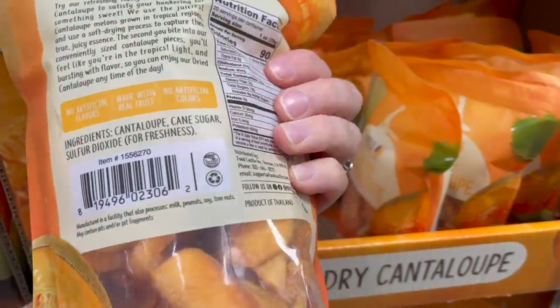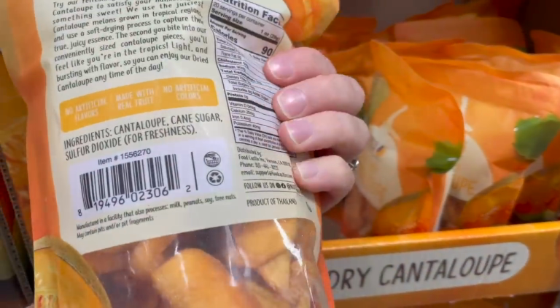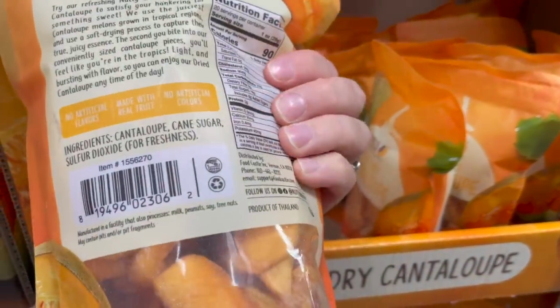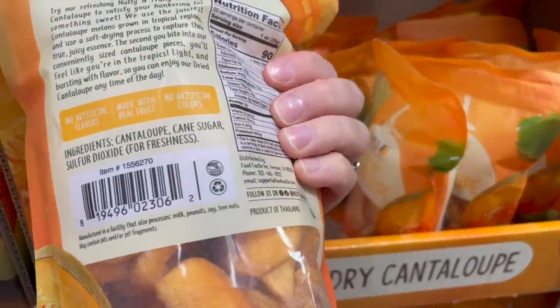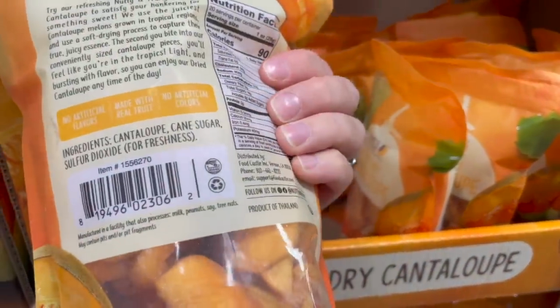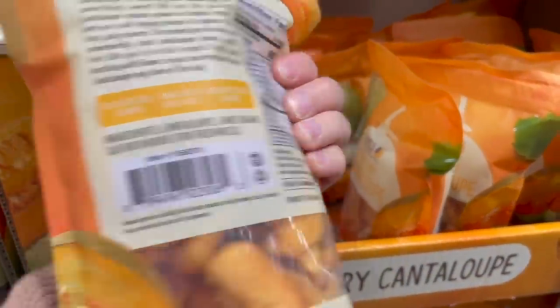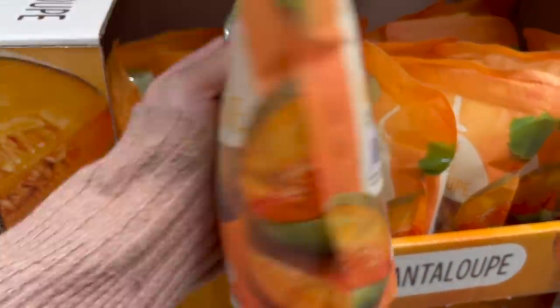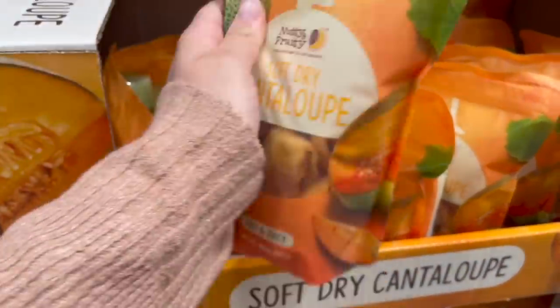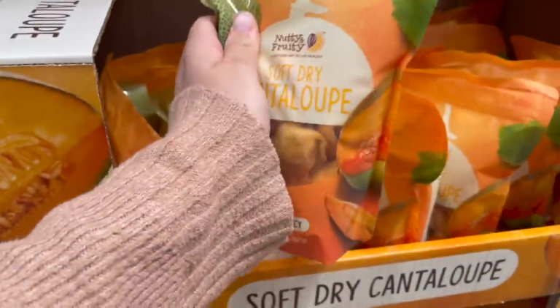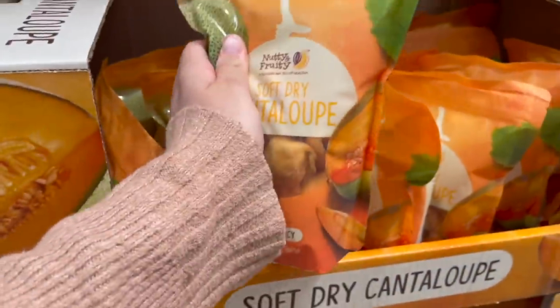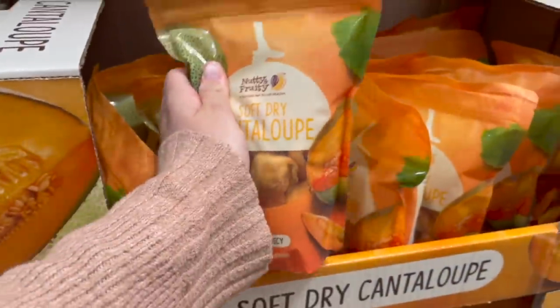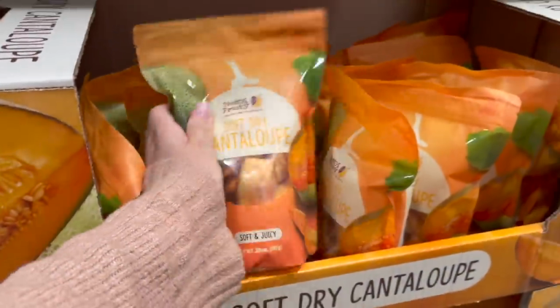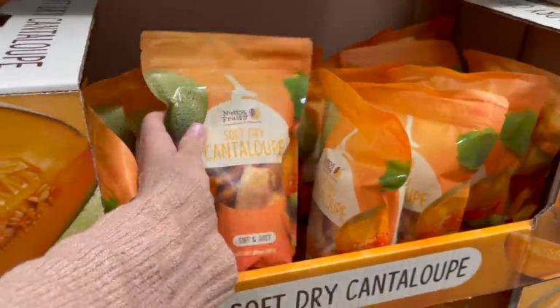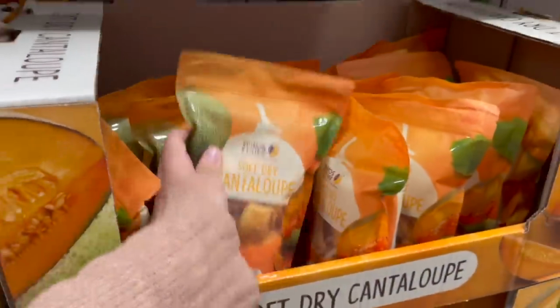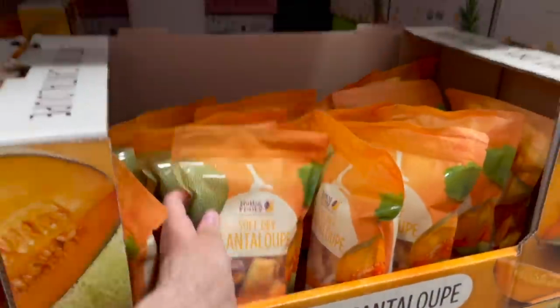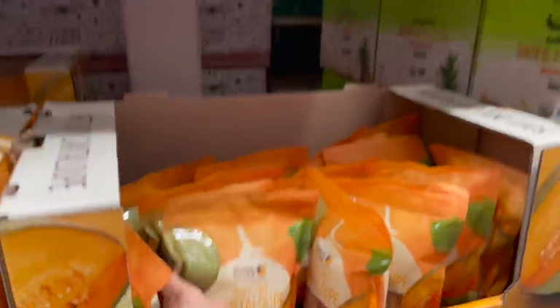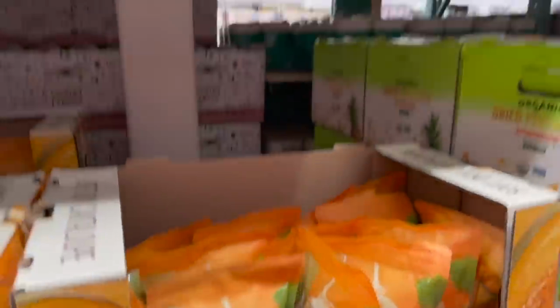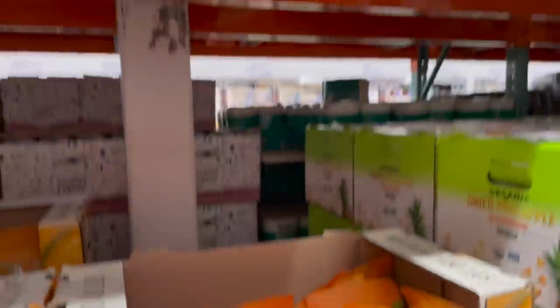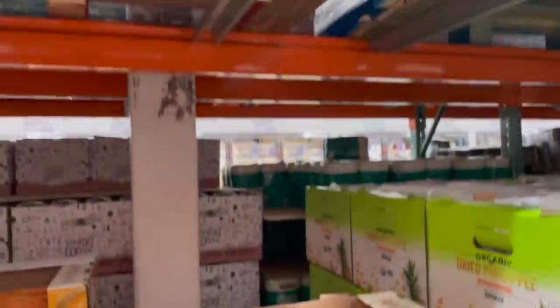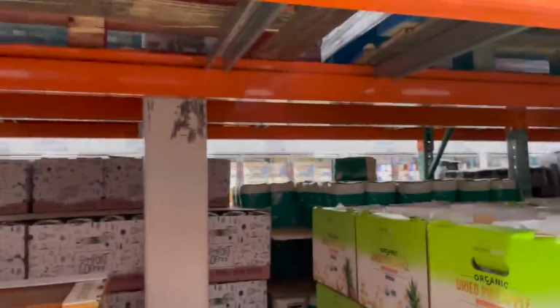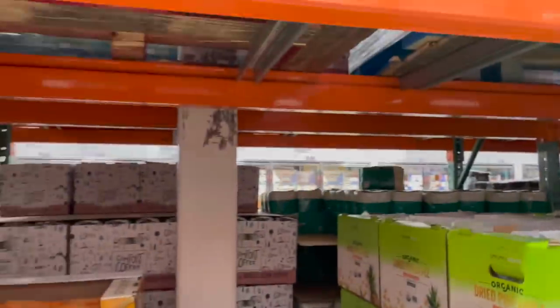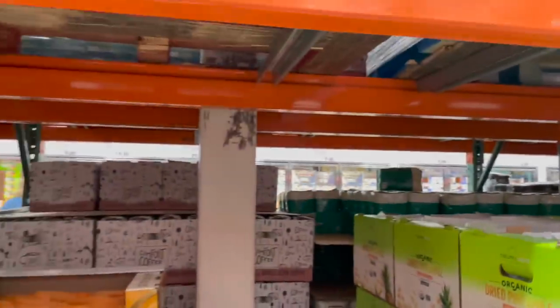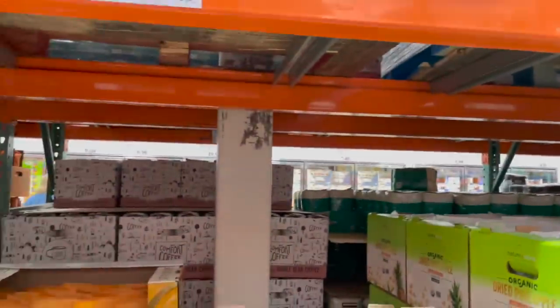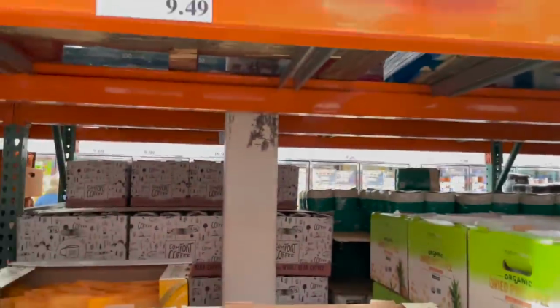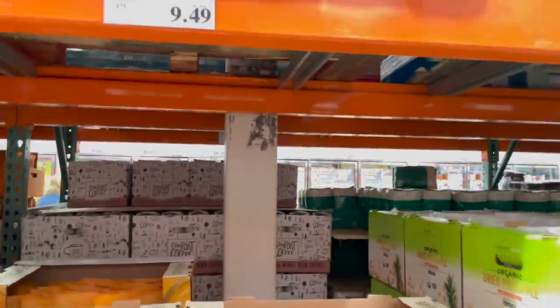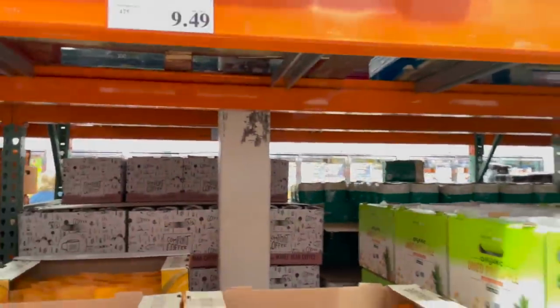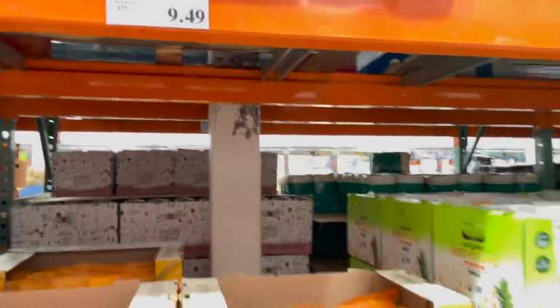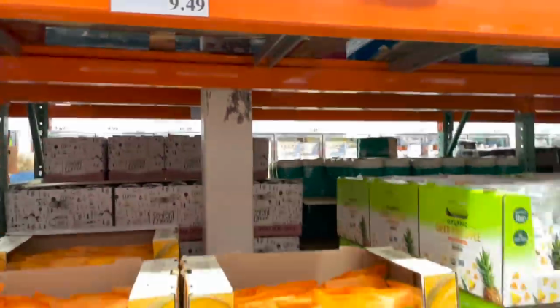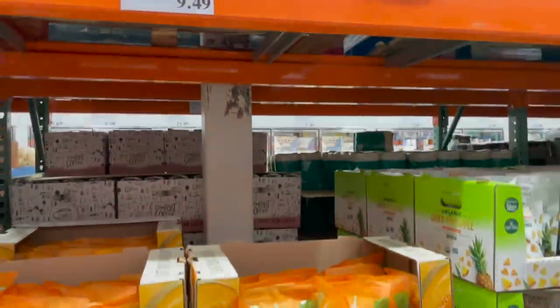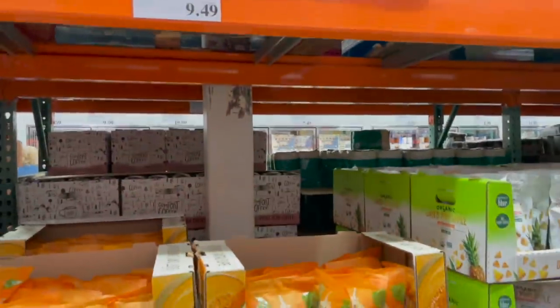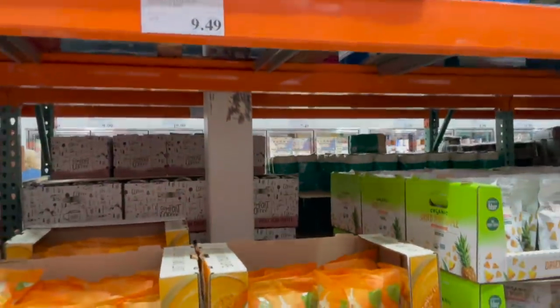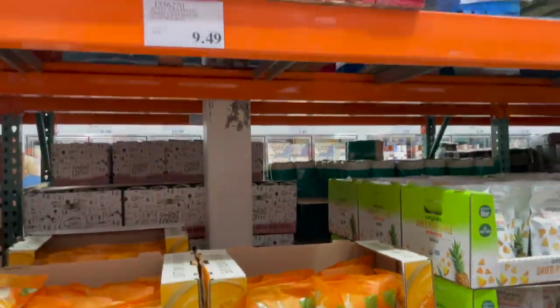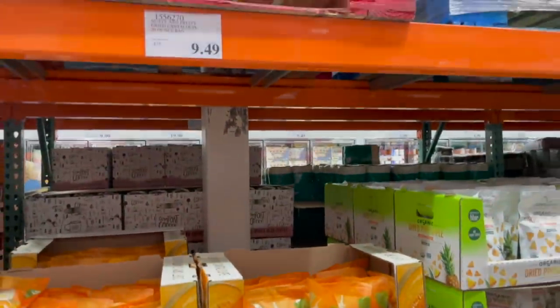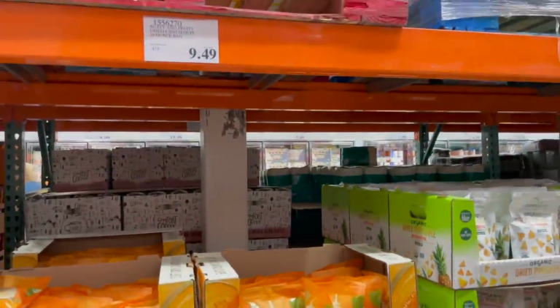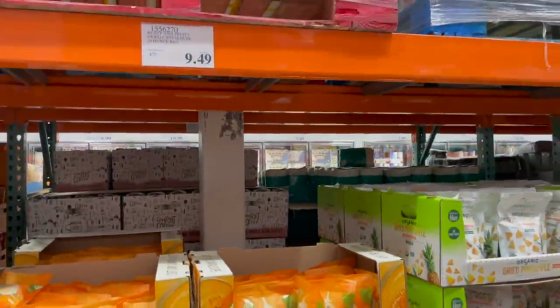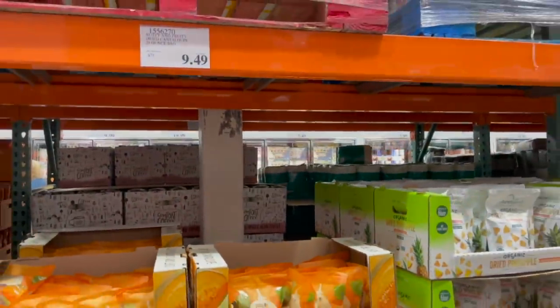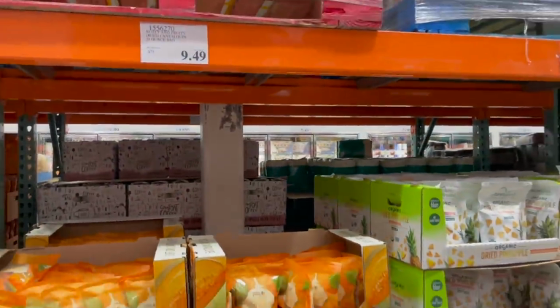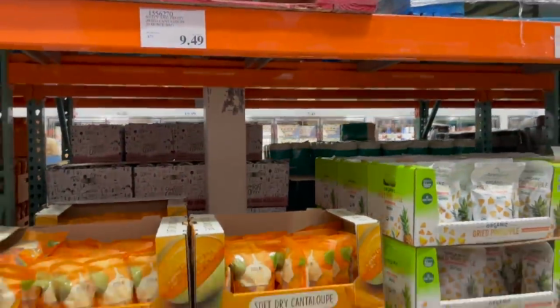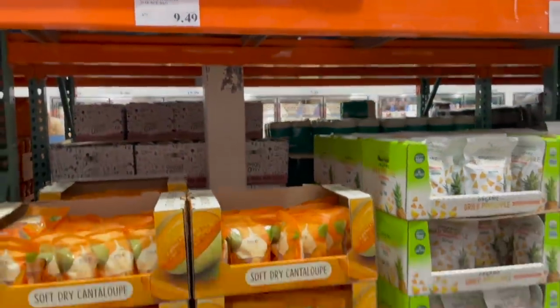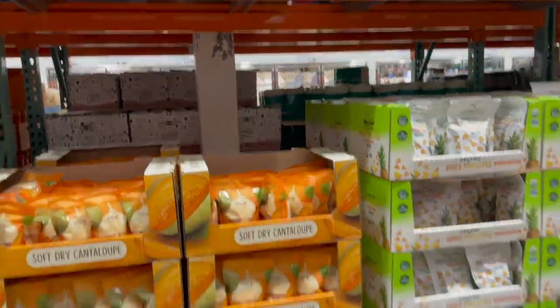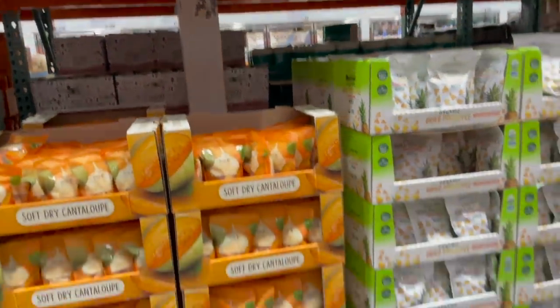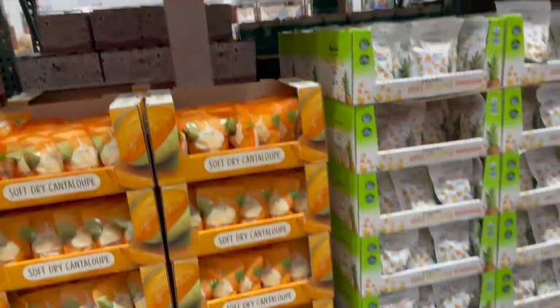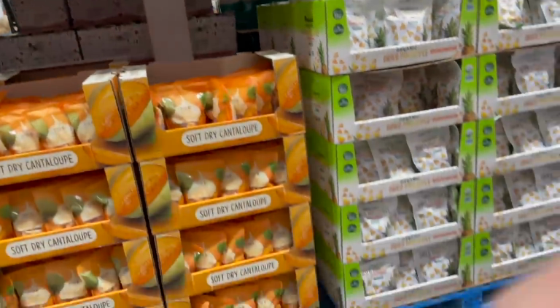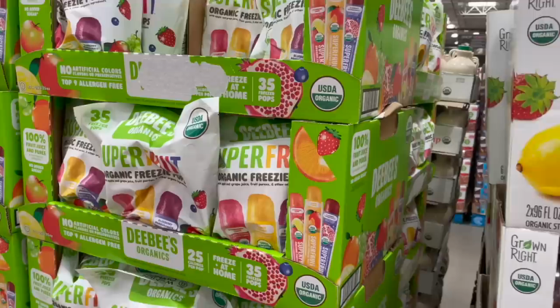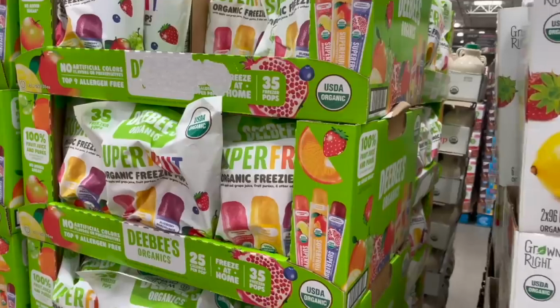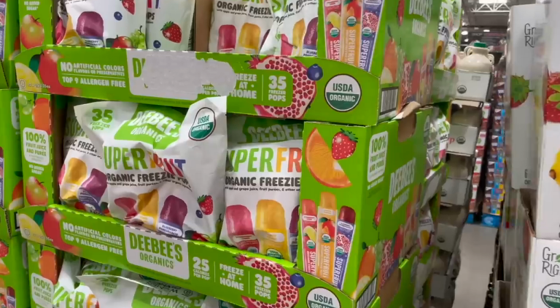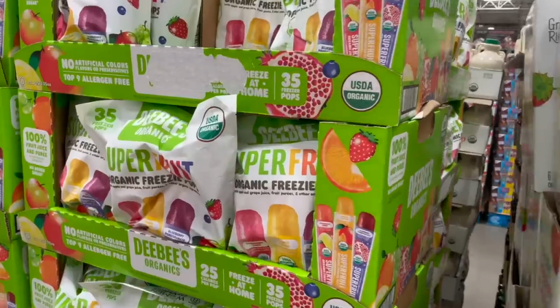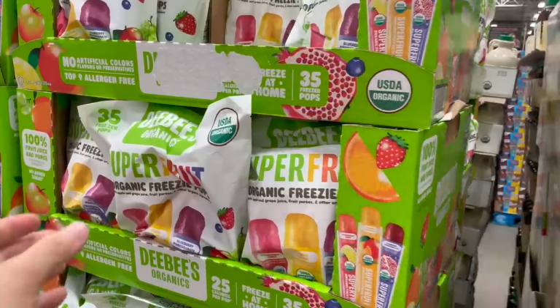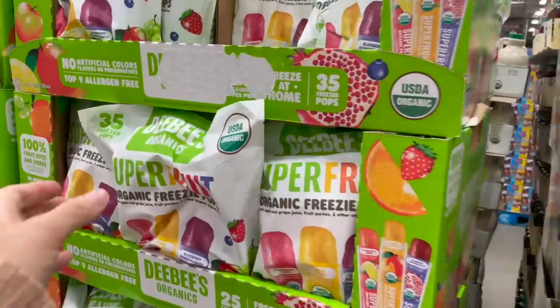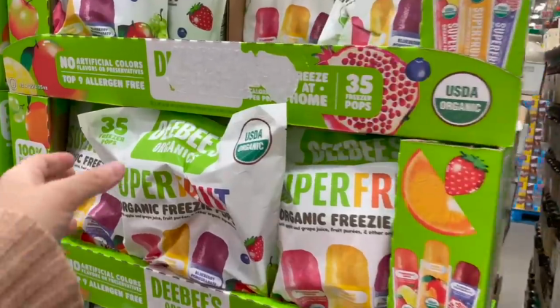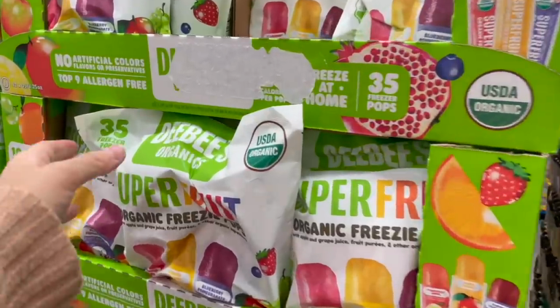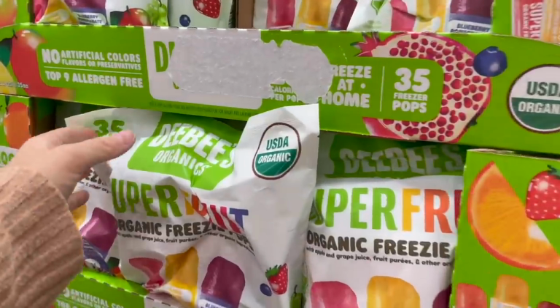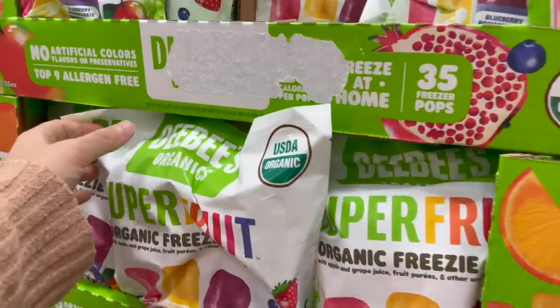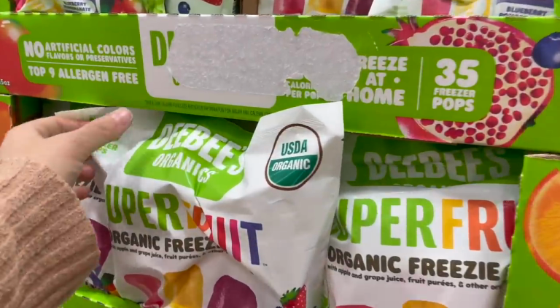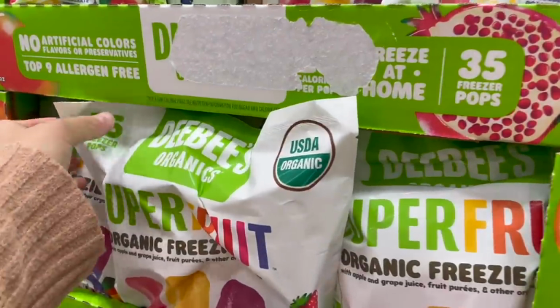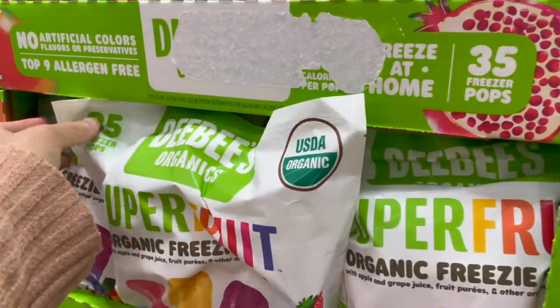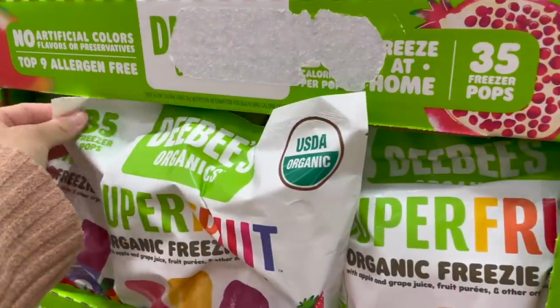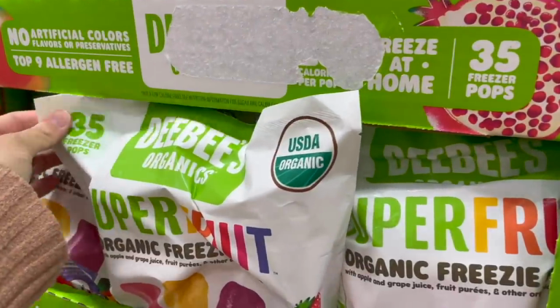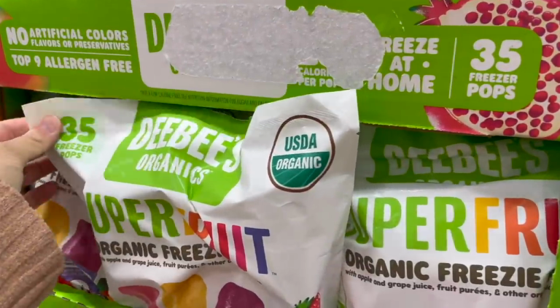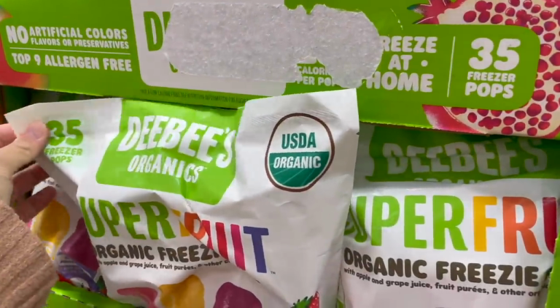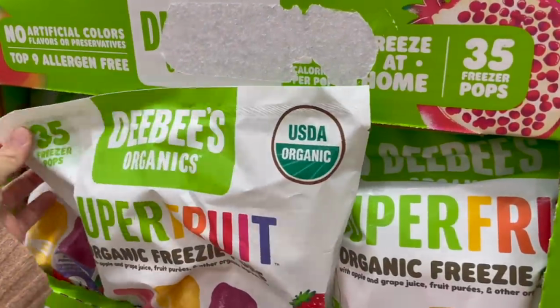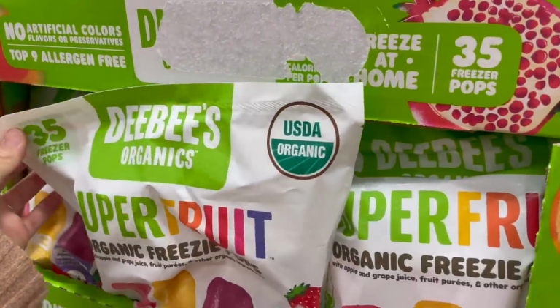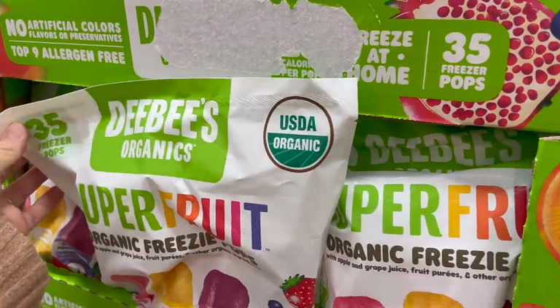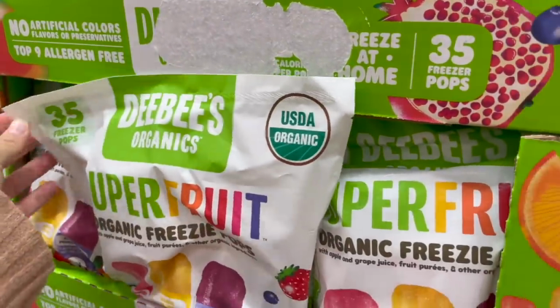I have never seen dried cantaloupe — that's for sure. That's interesting — a 20-ounce bag for just under $10.